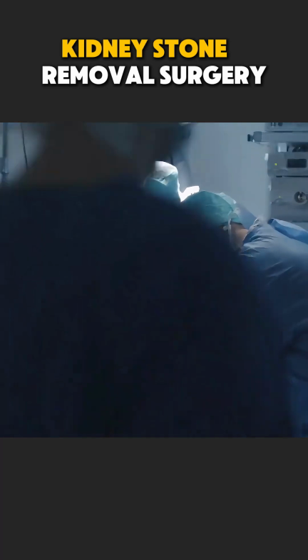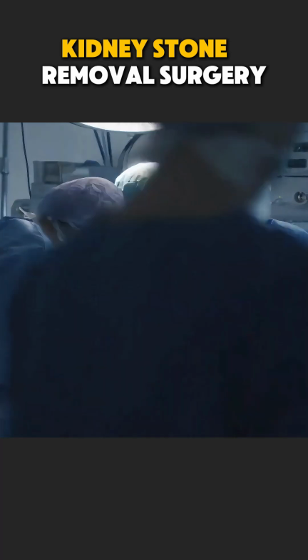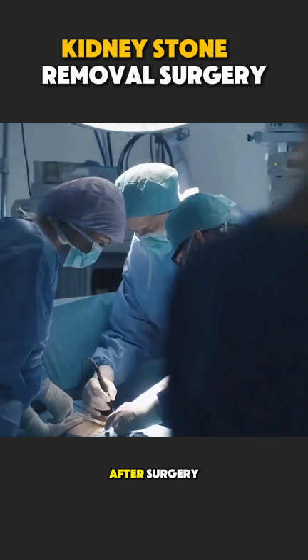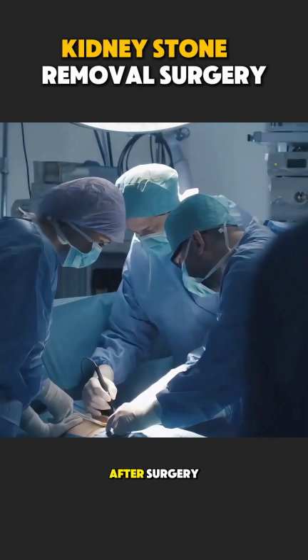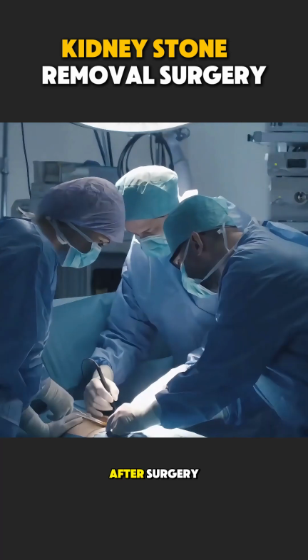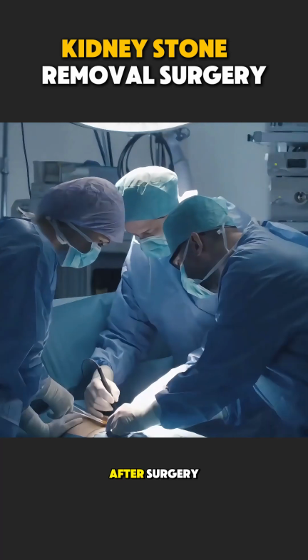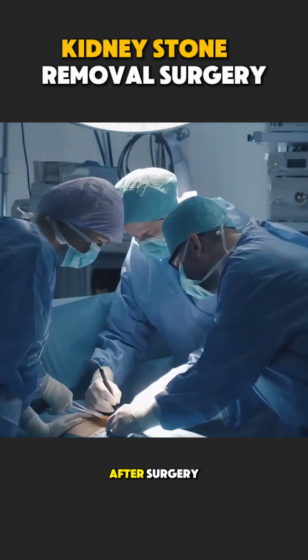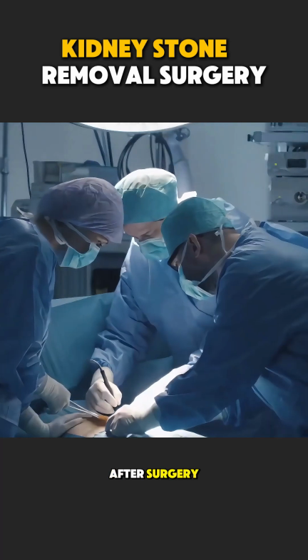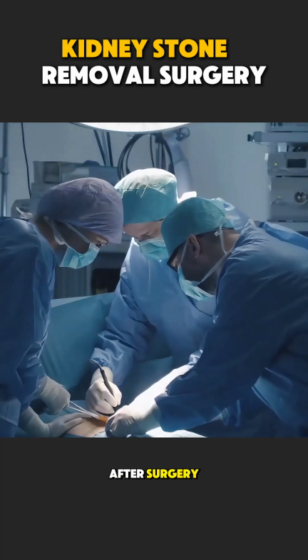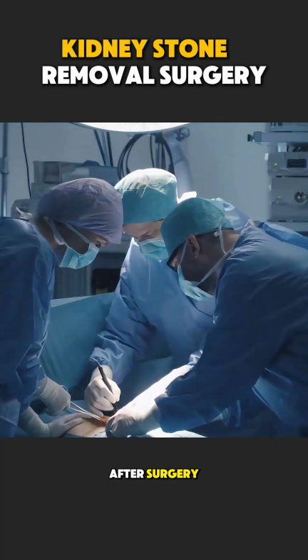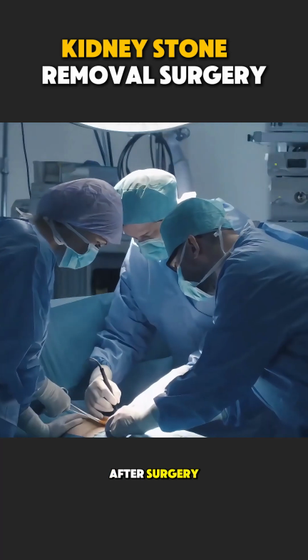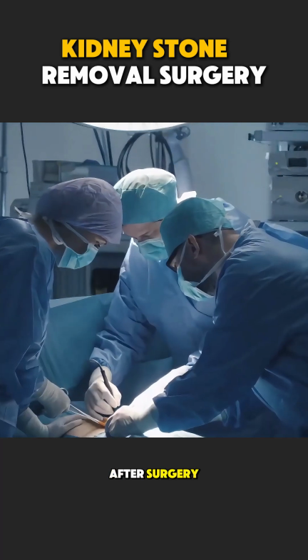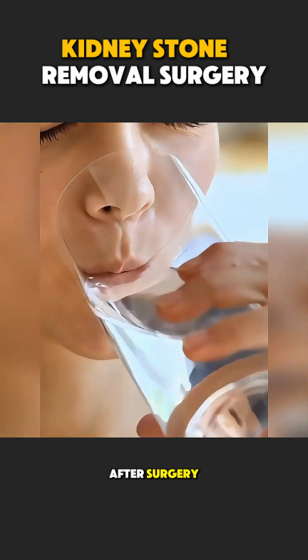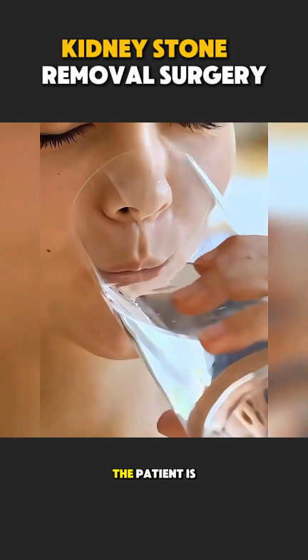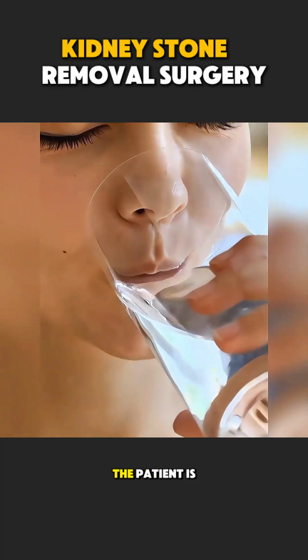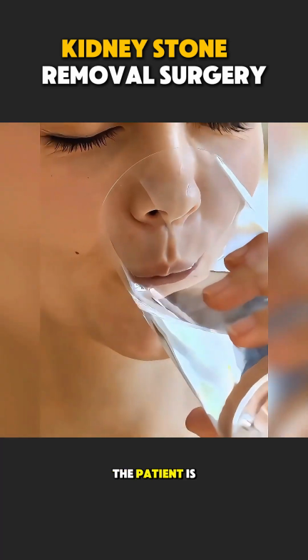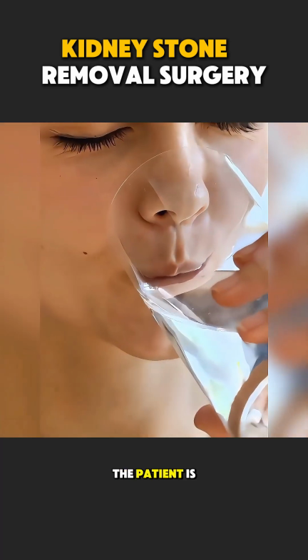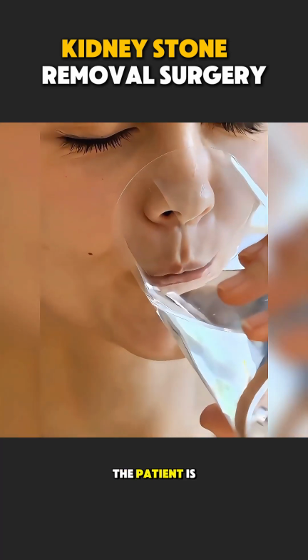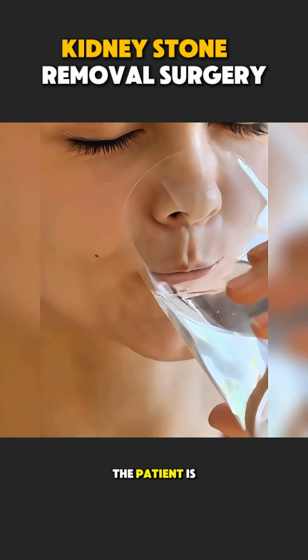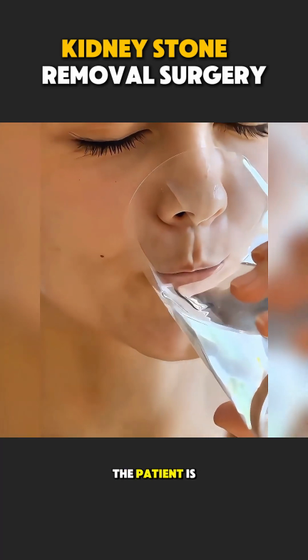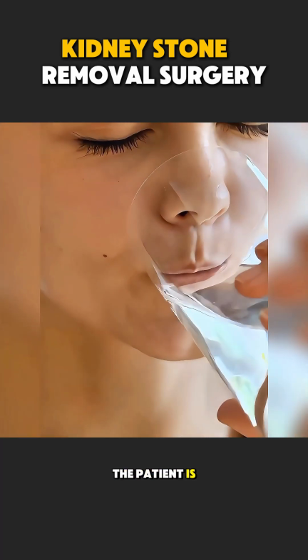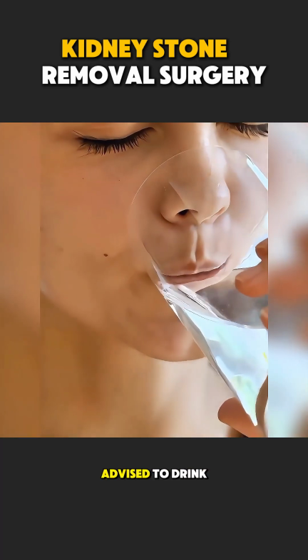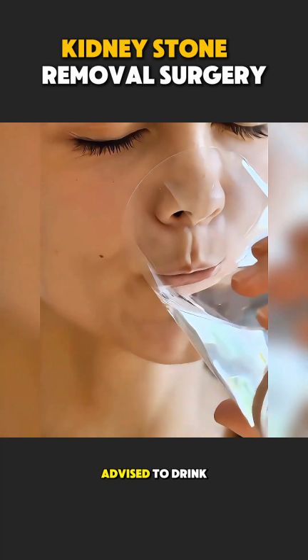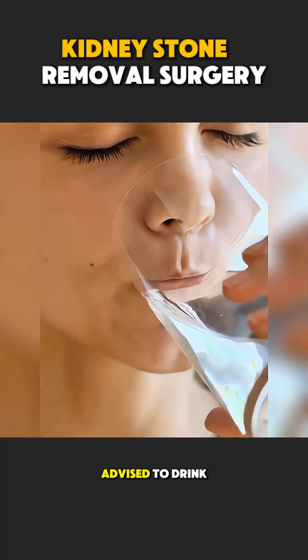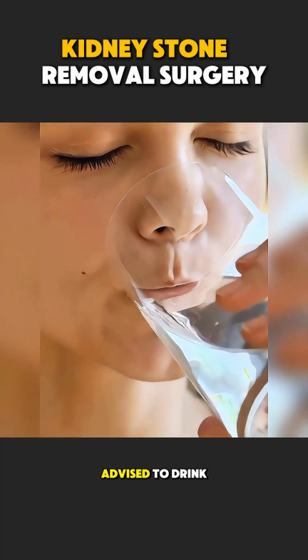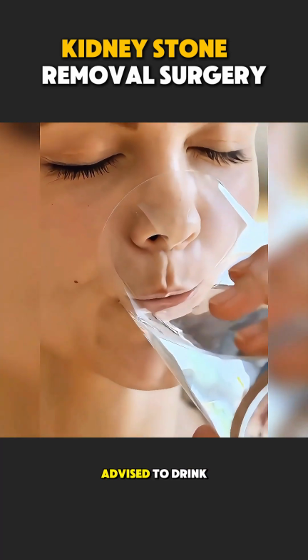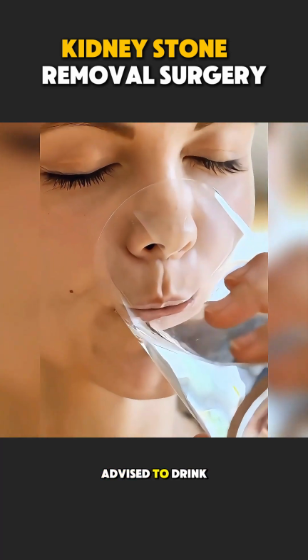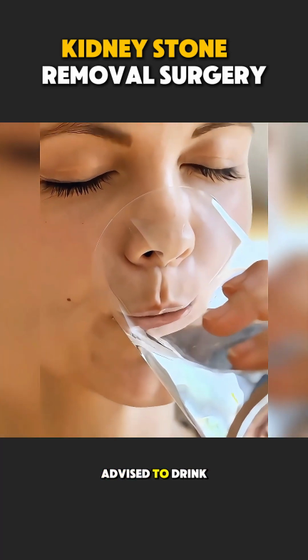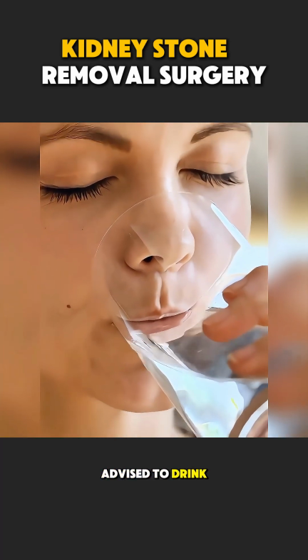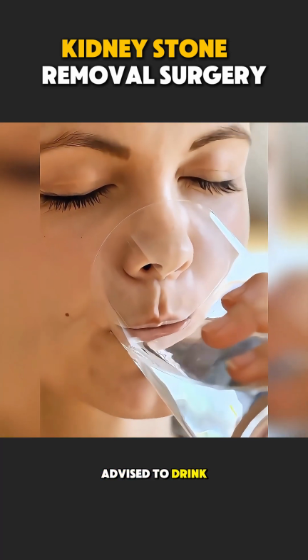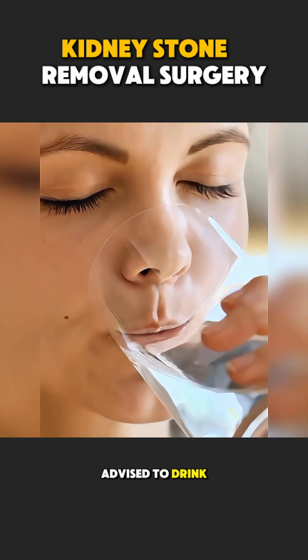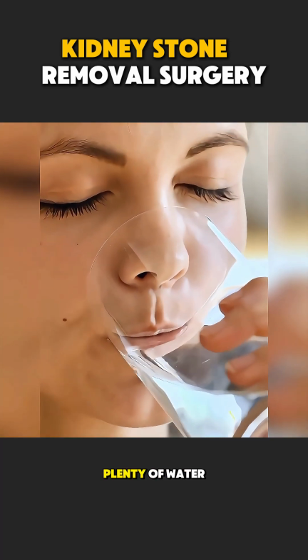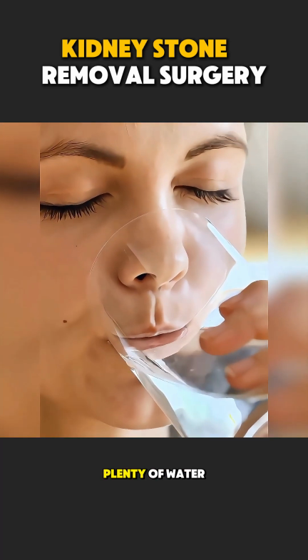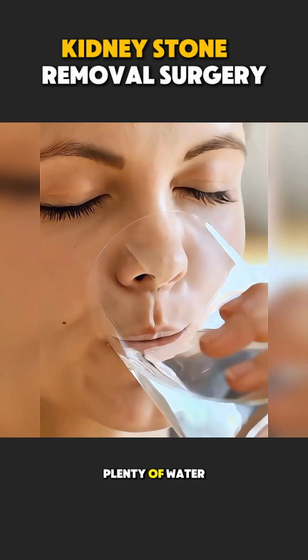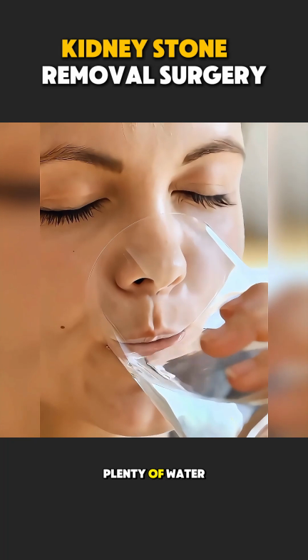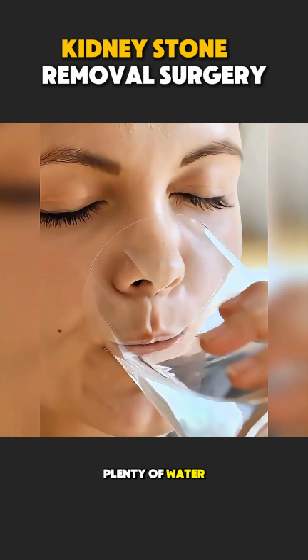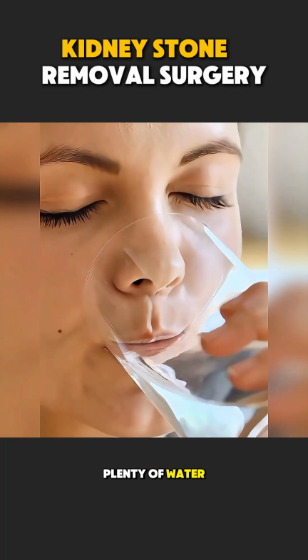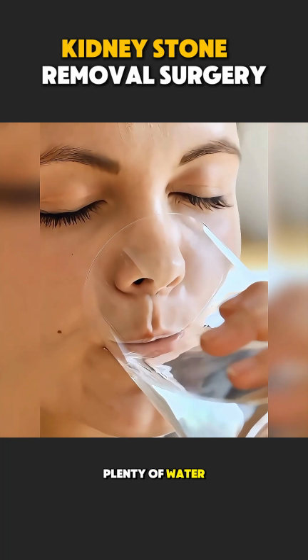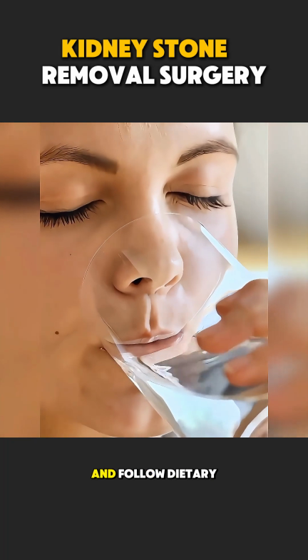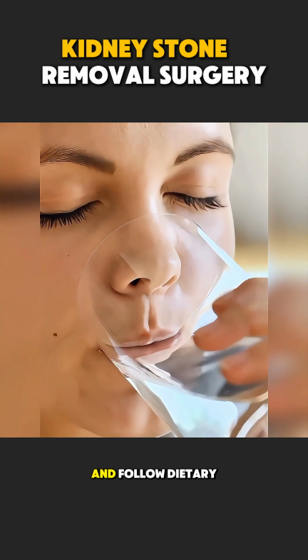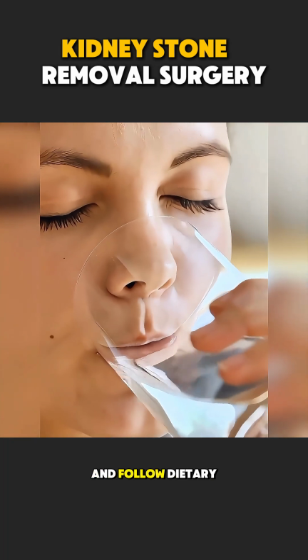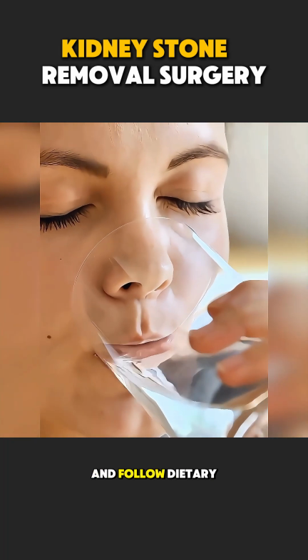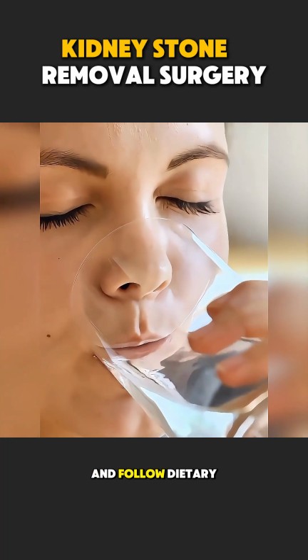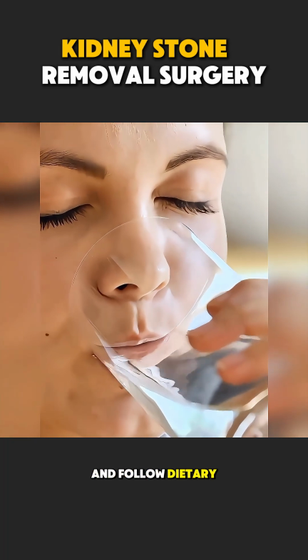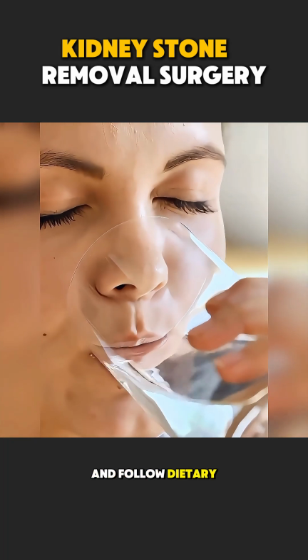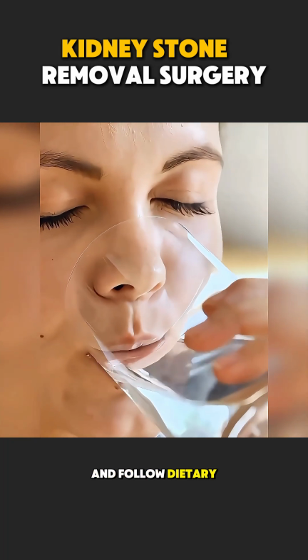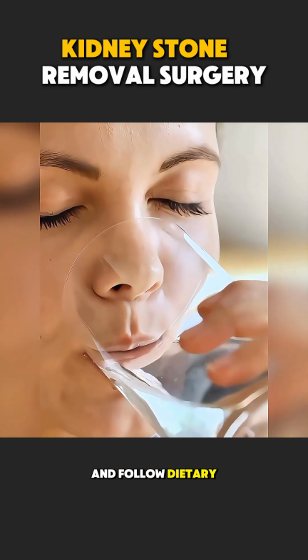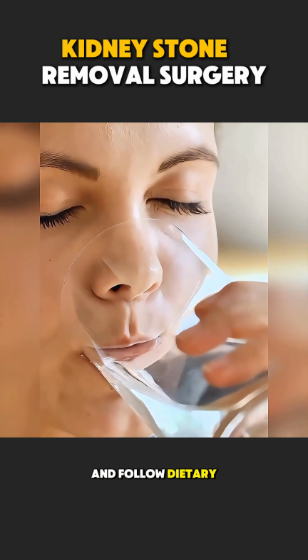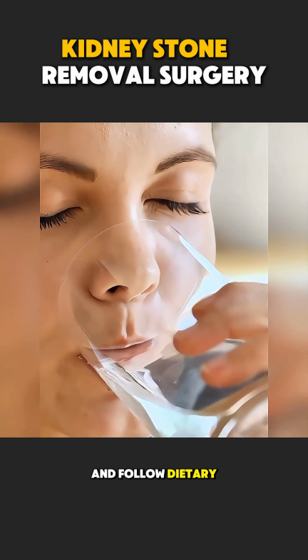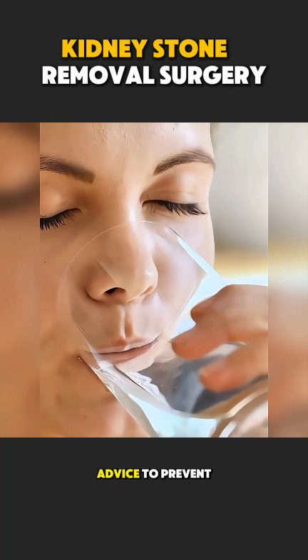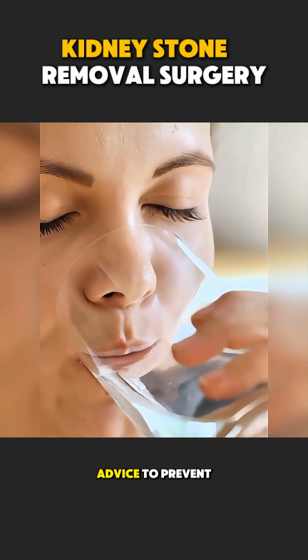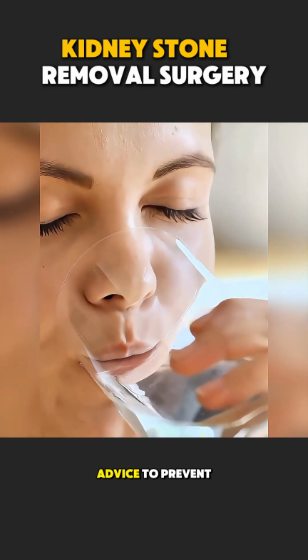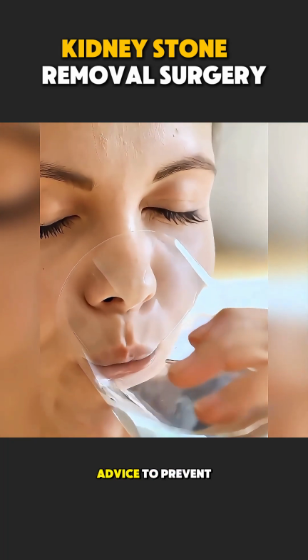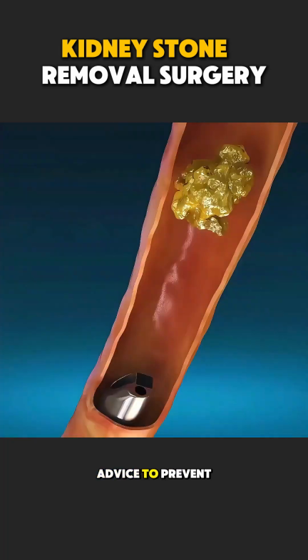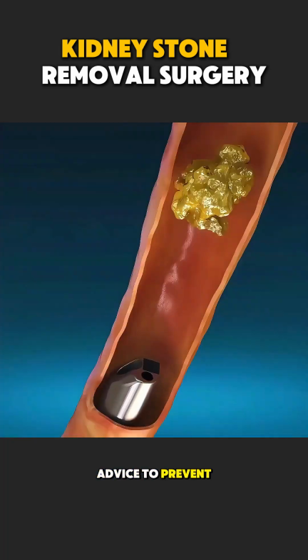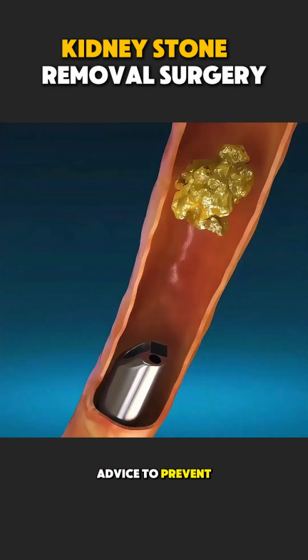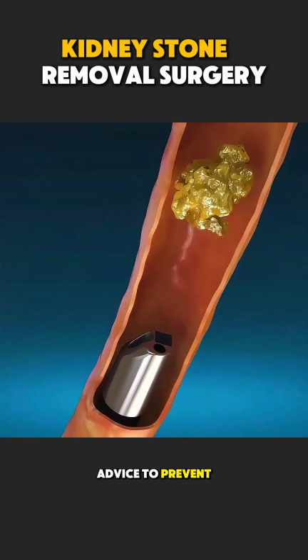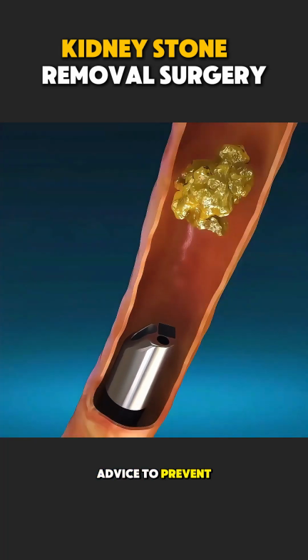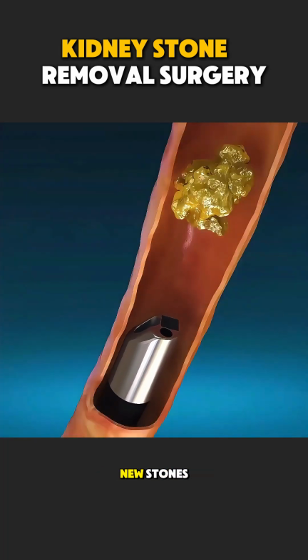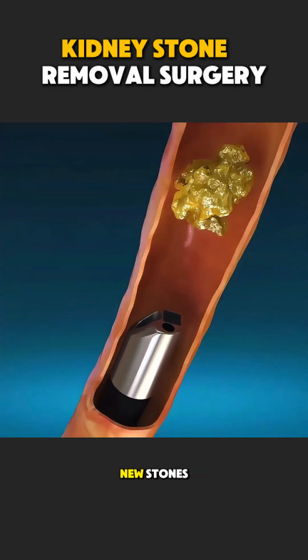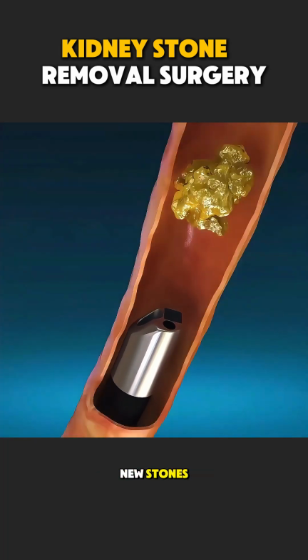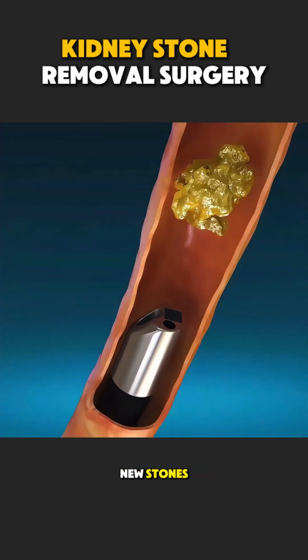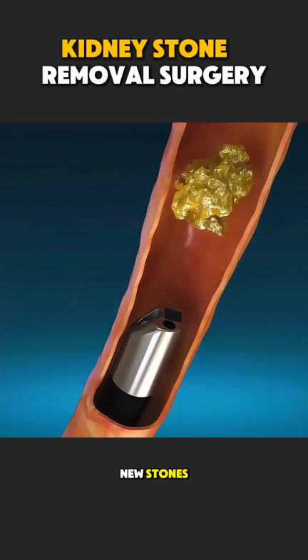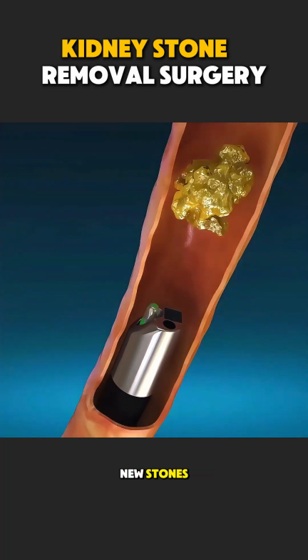After surgery, the patient is advised to drink plenty of water and follow dietary advice to prevent new stones.